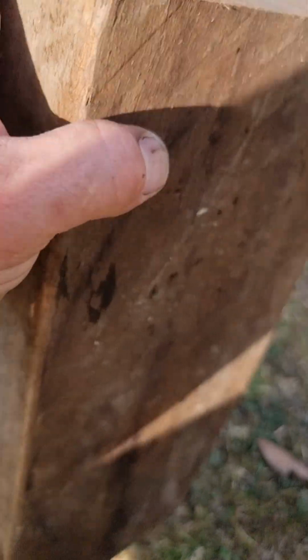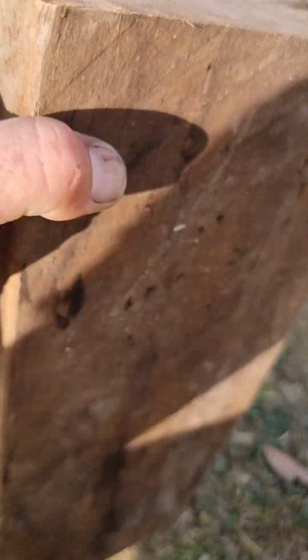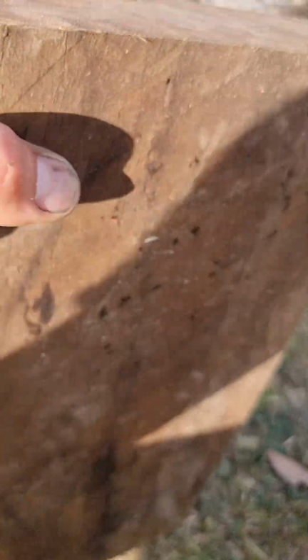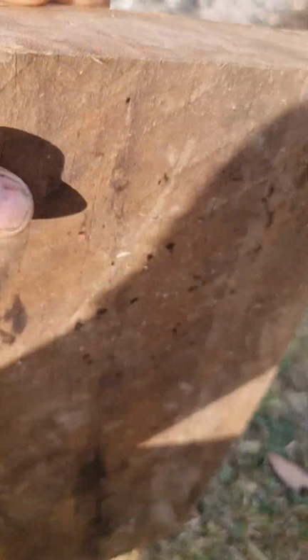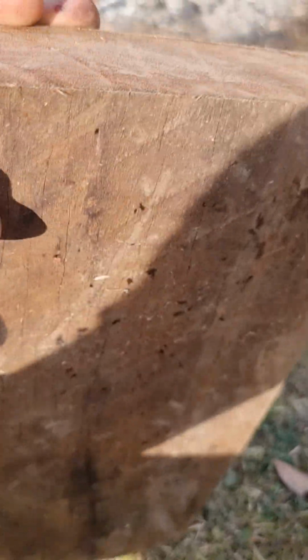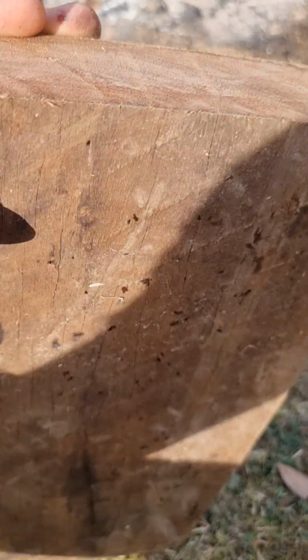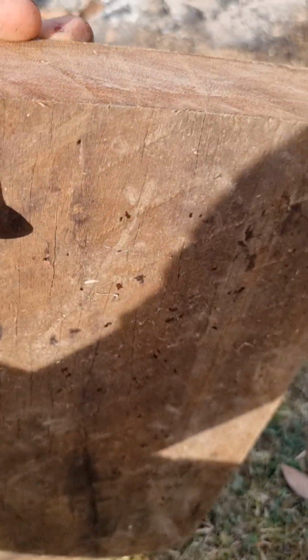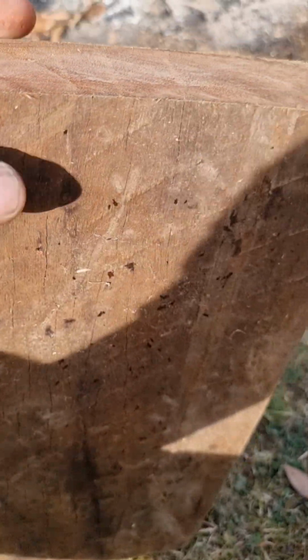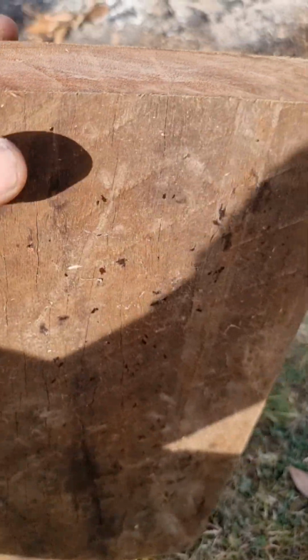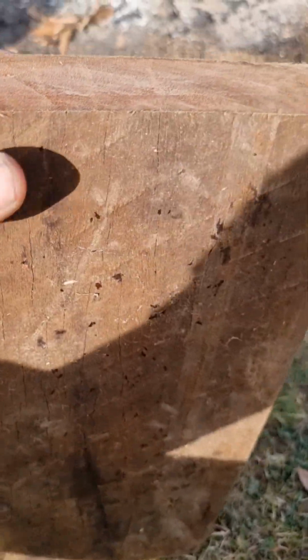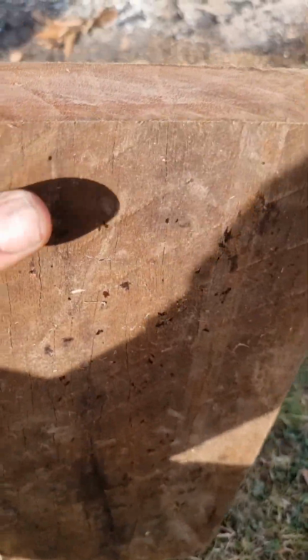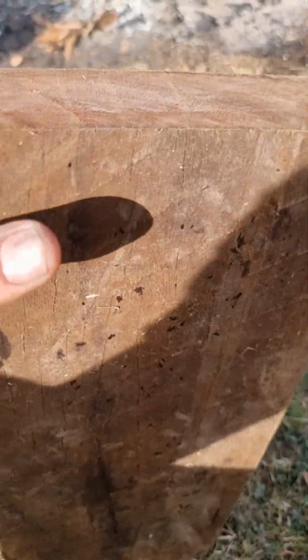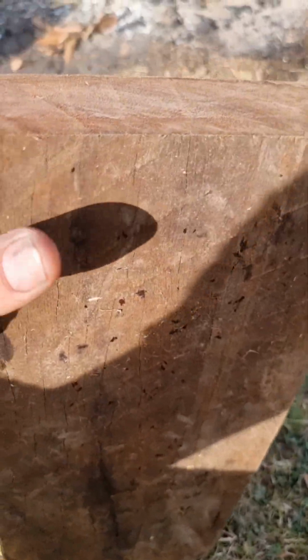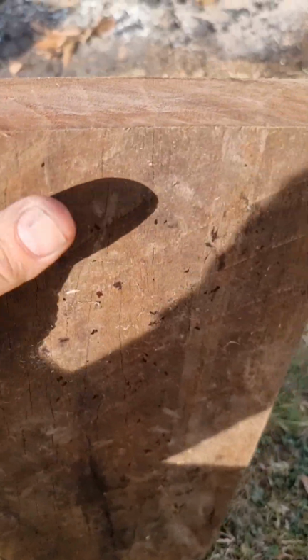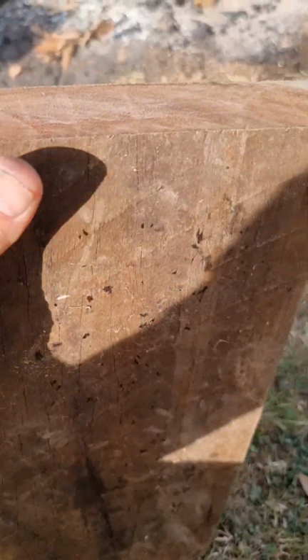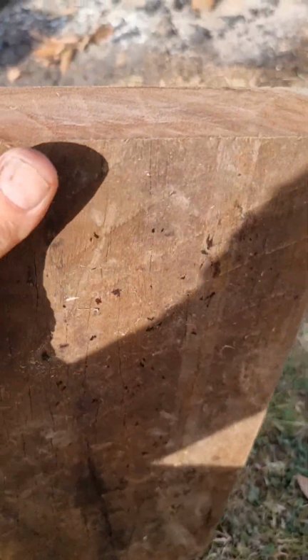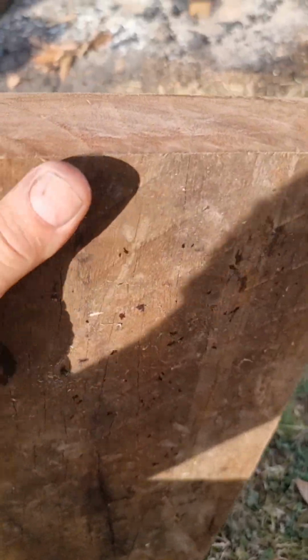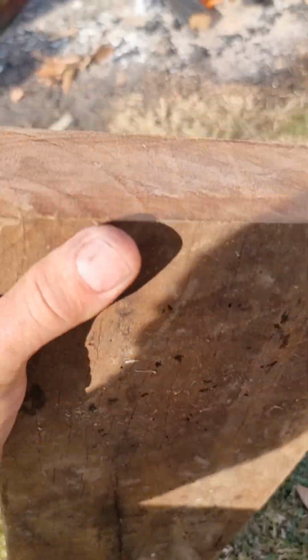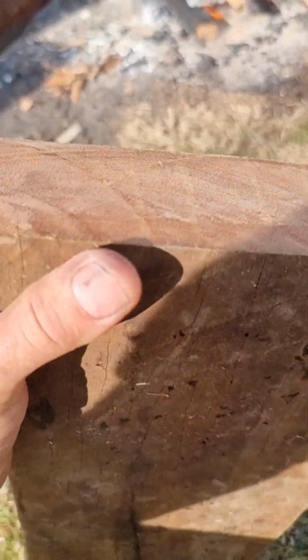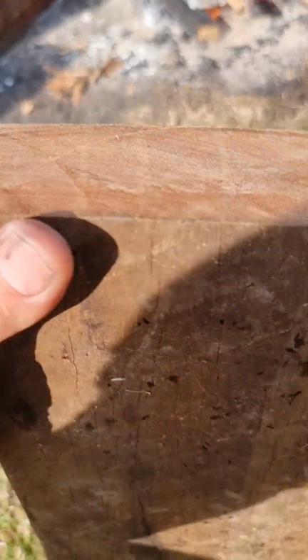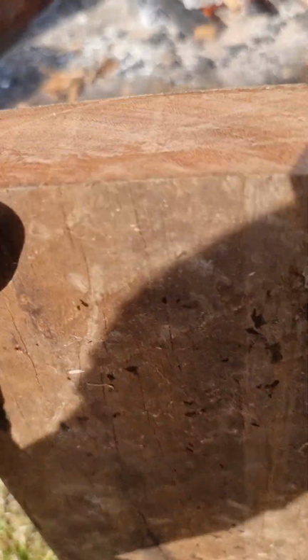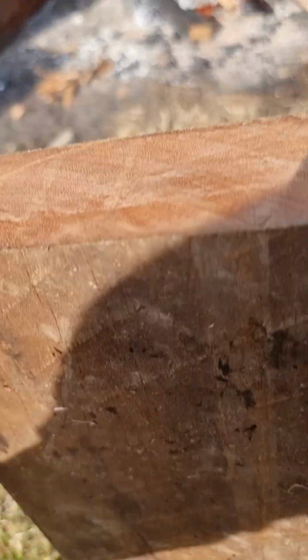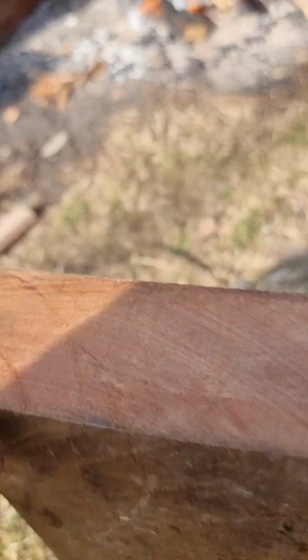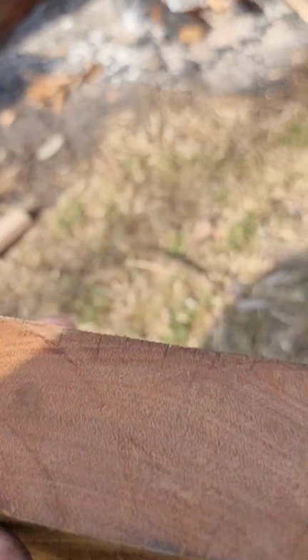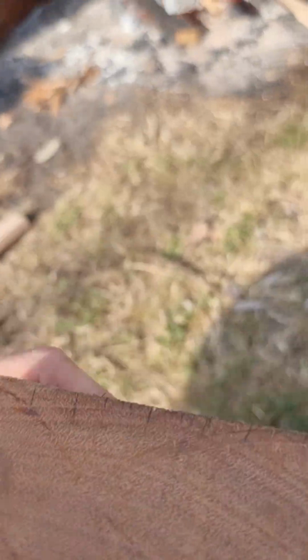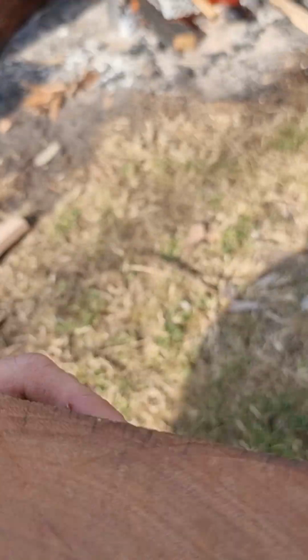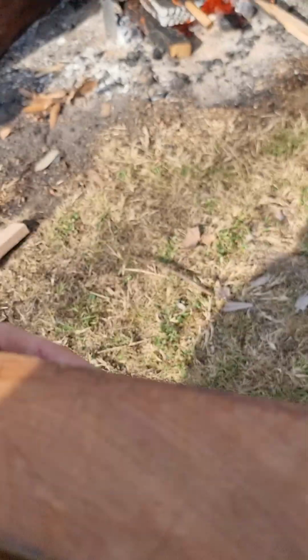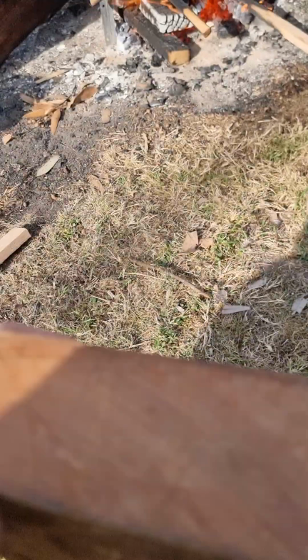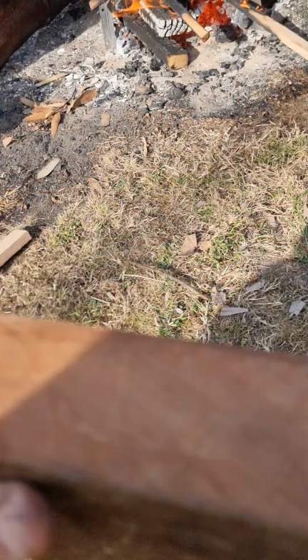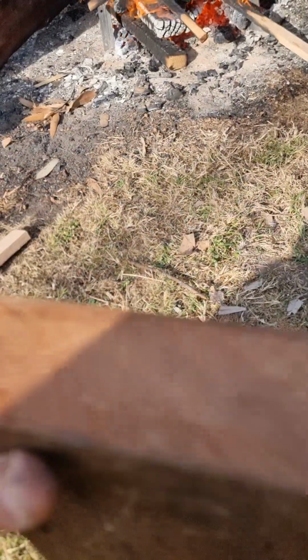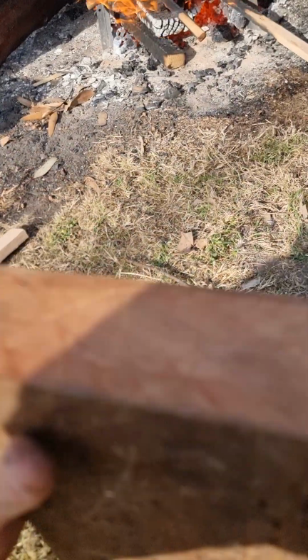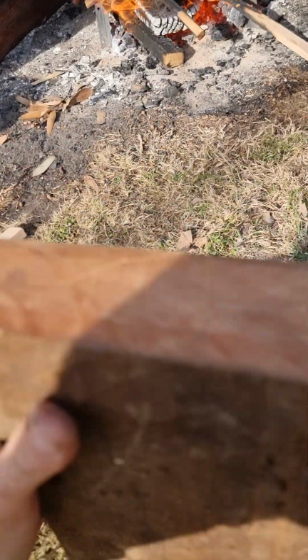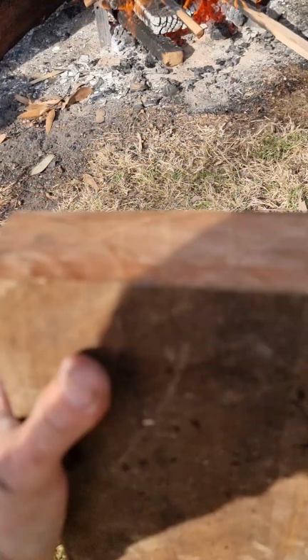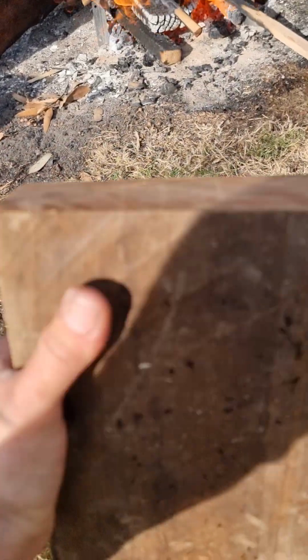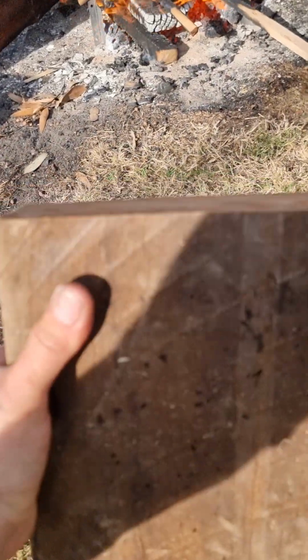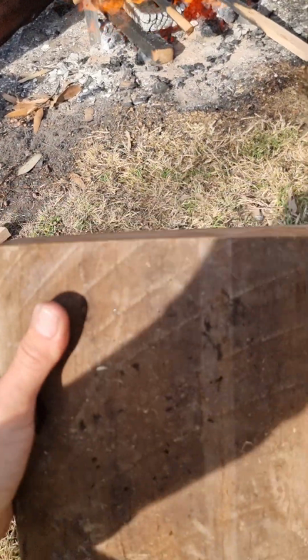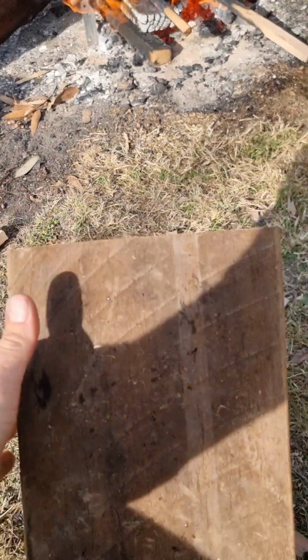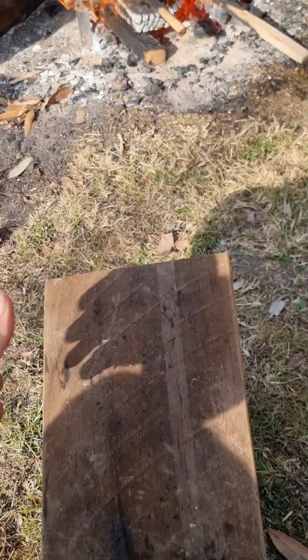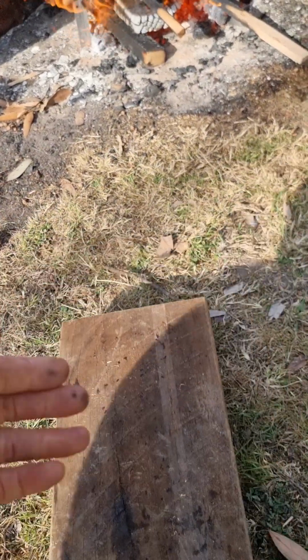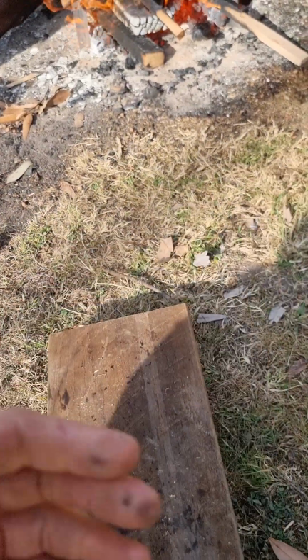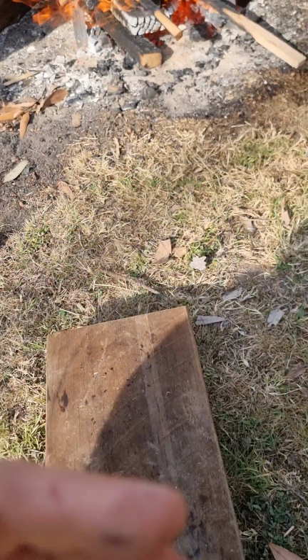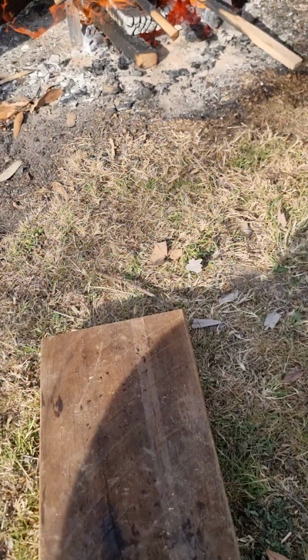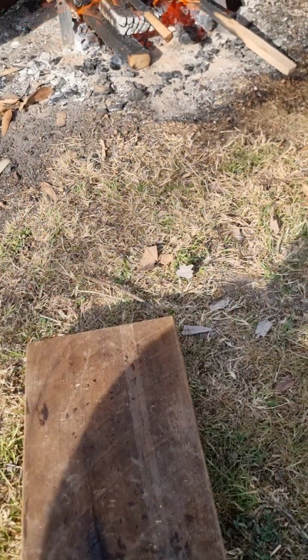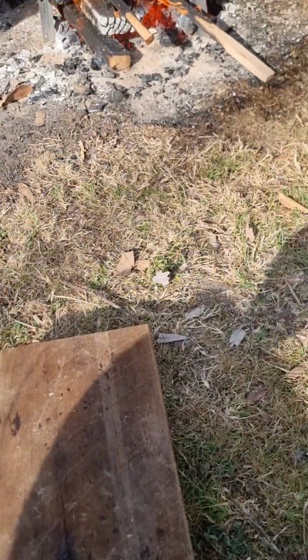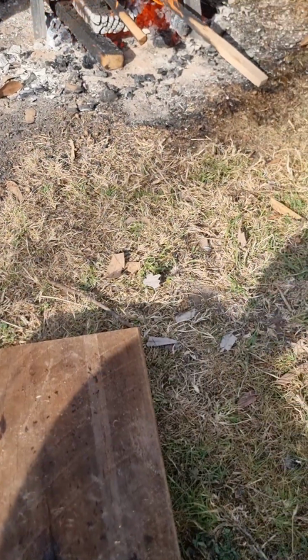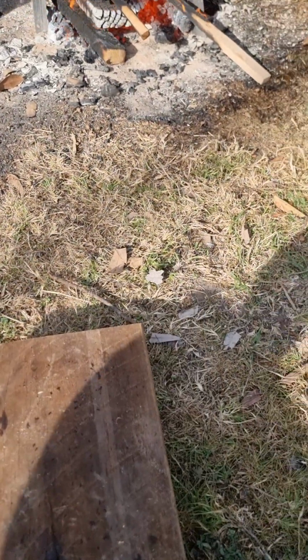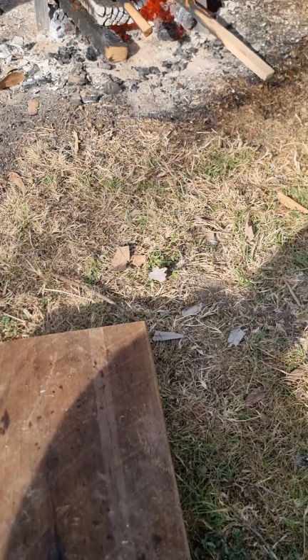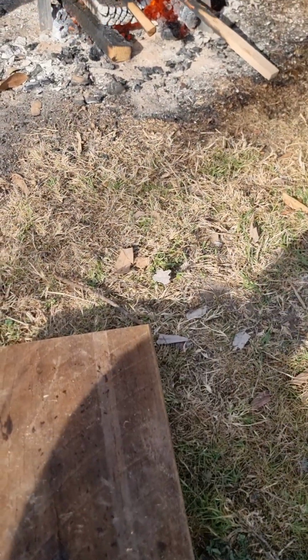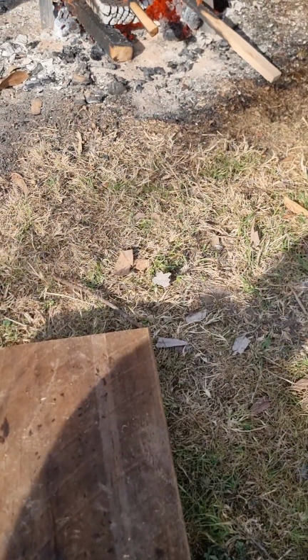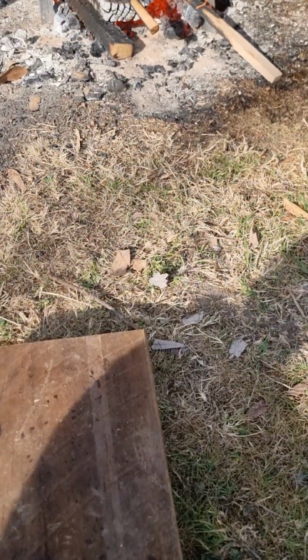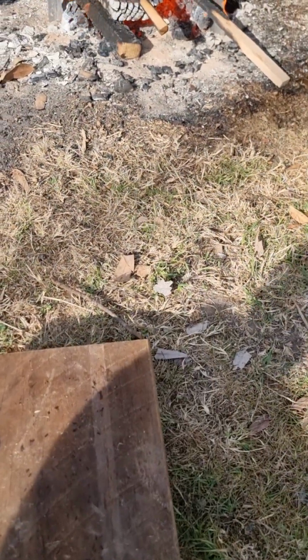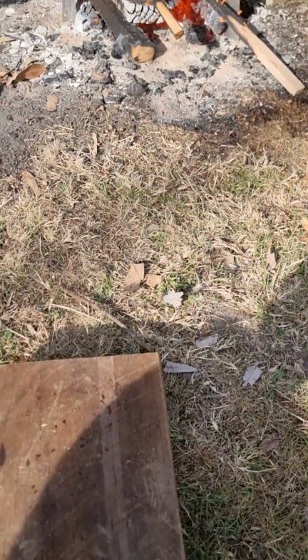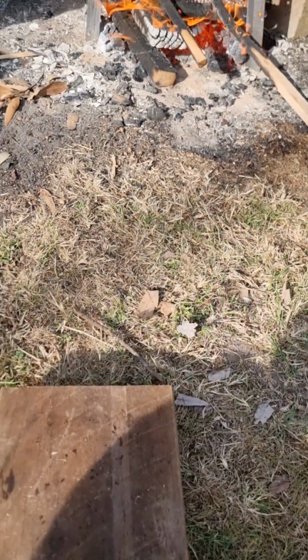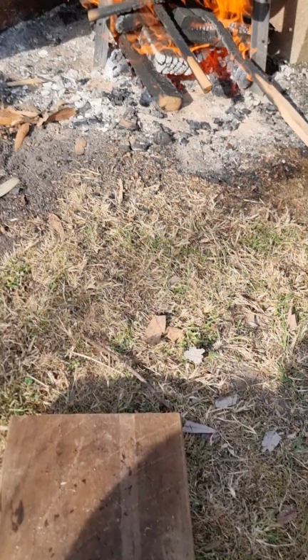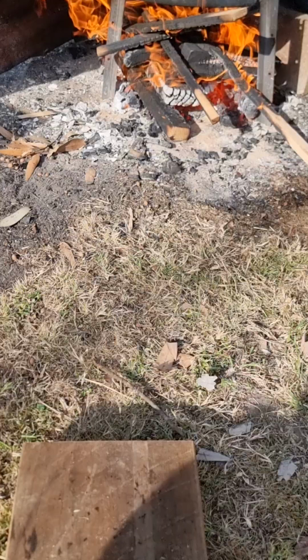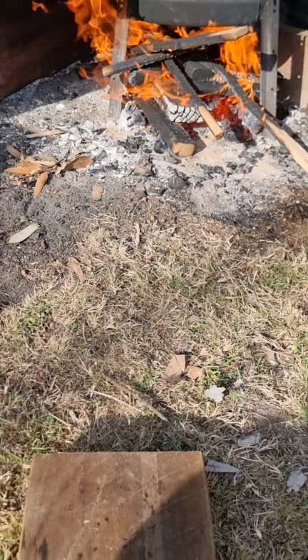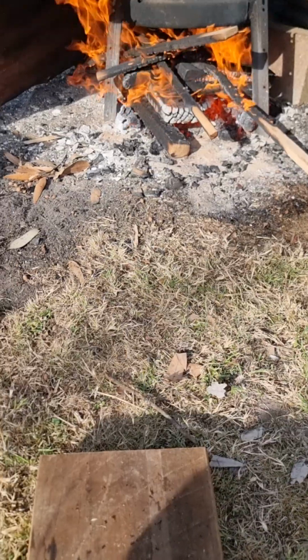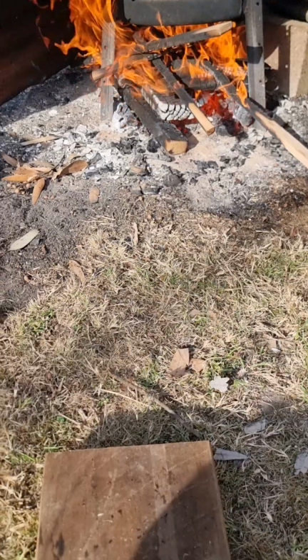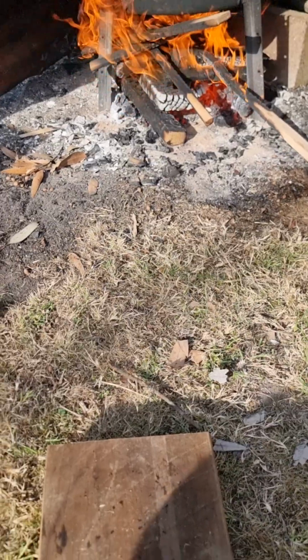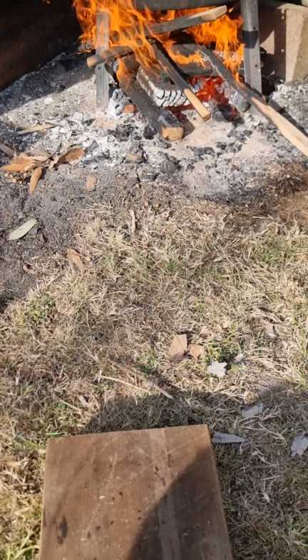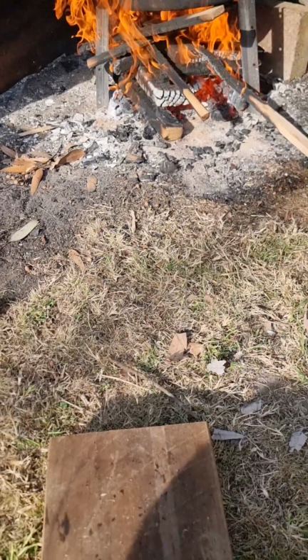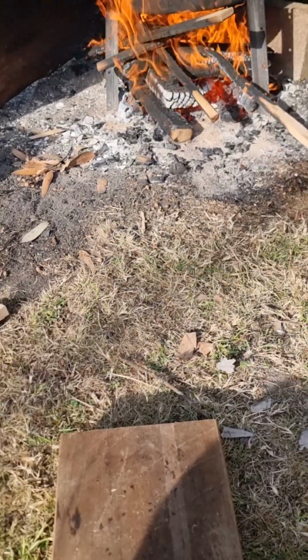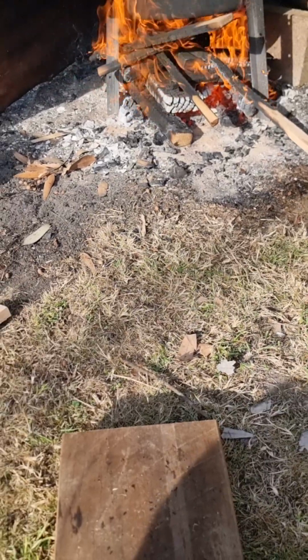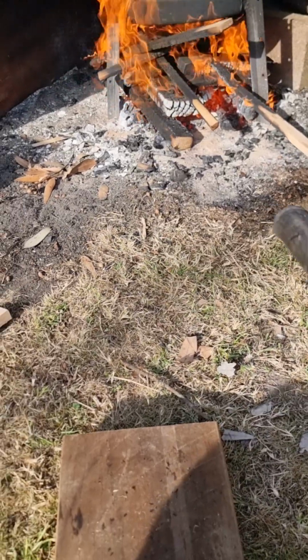Anyway, we're going to try bending this. We're going to show you how.